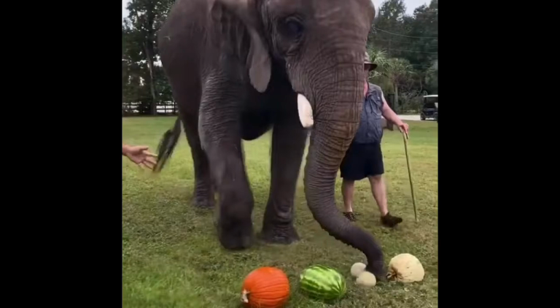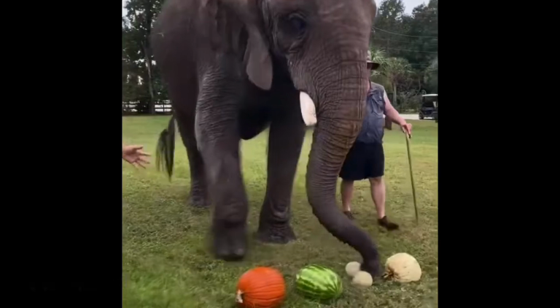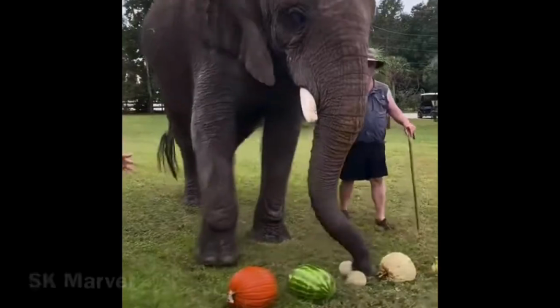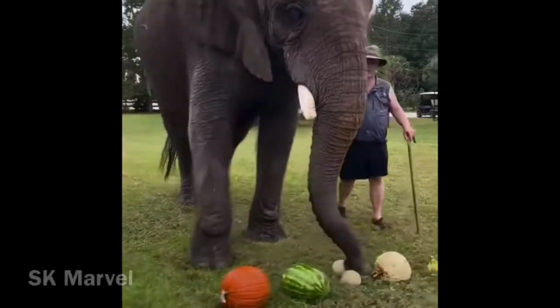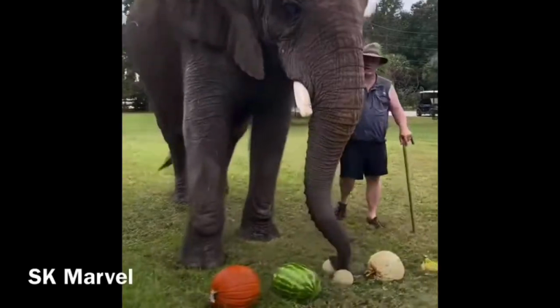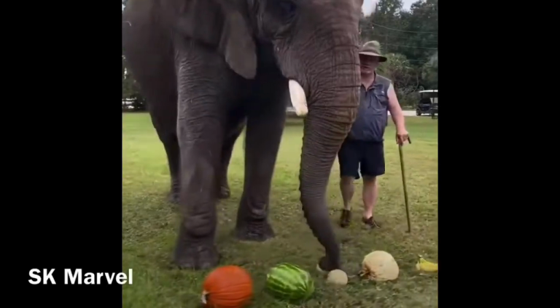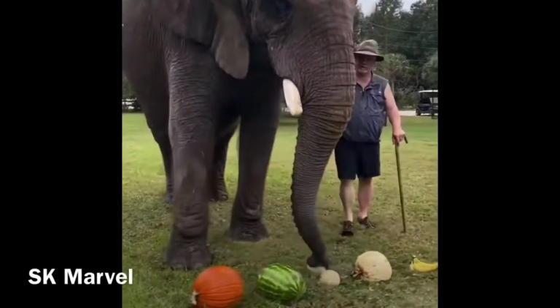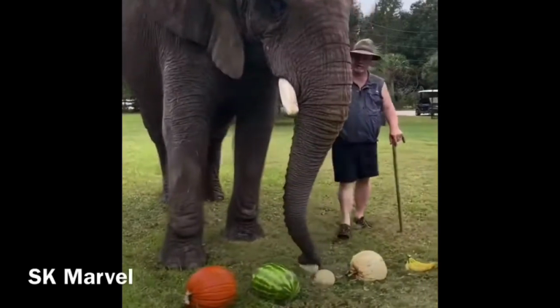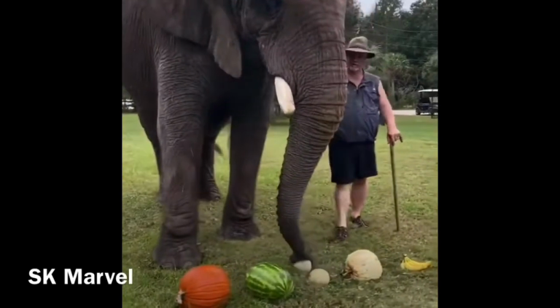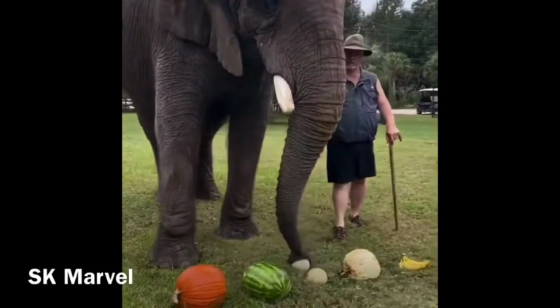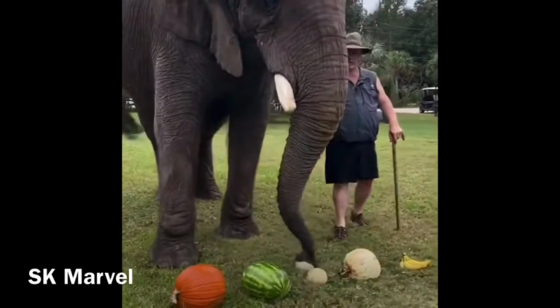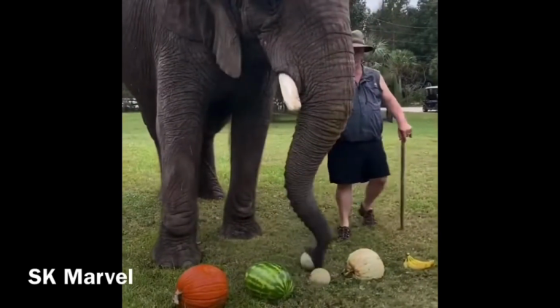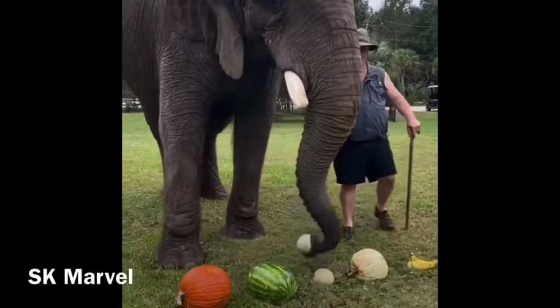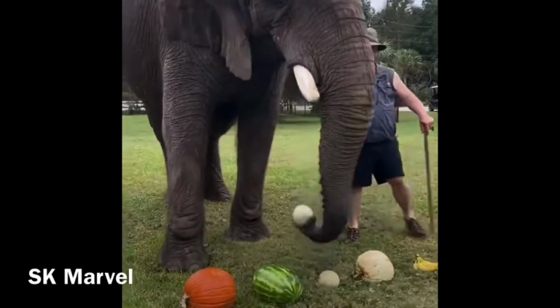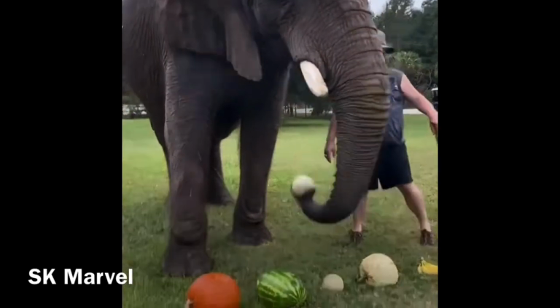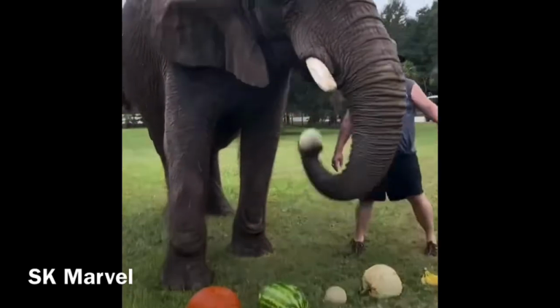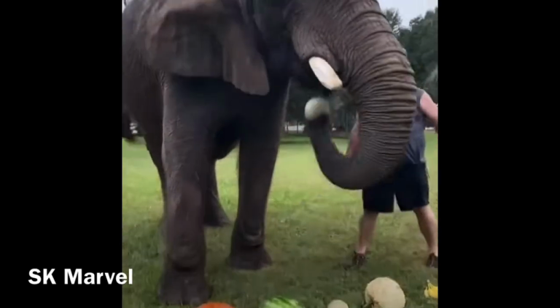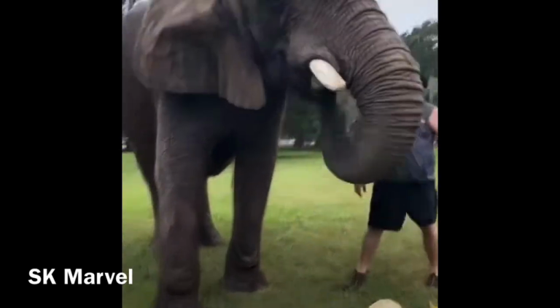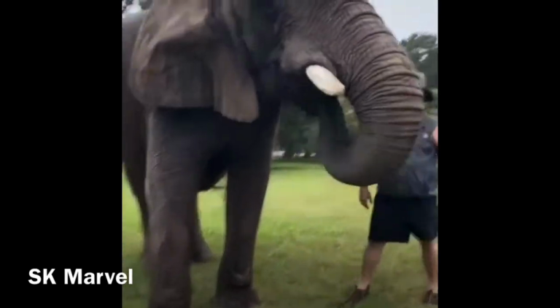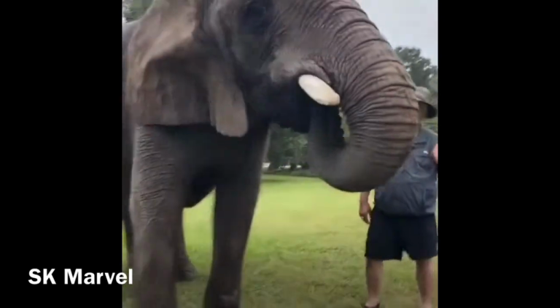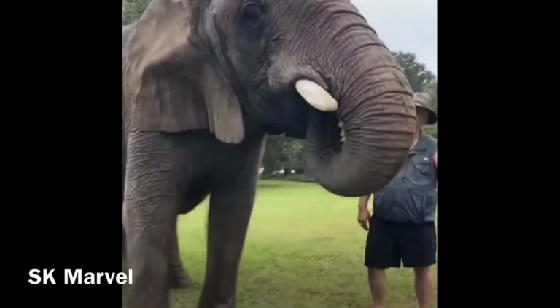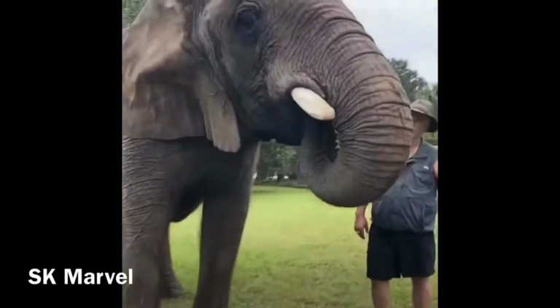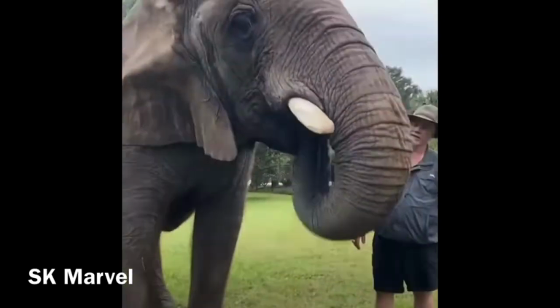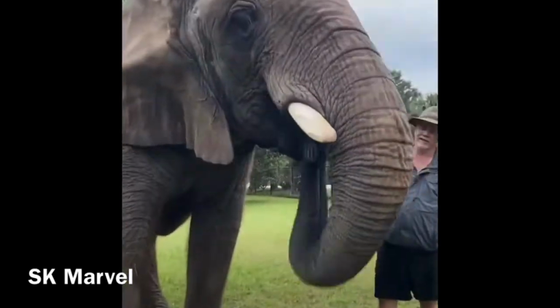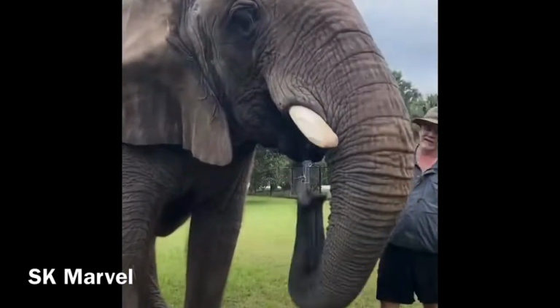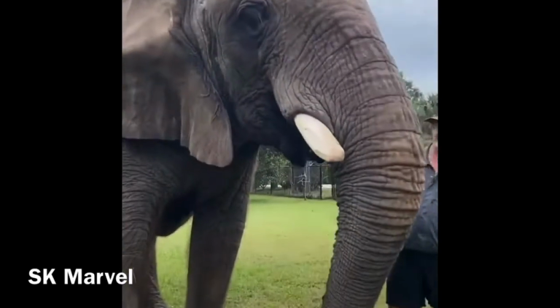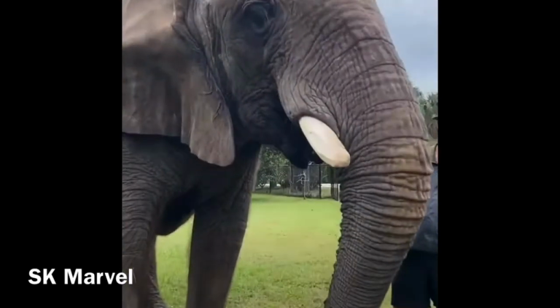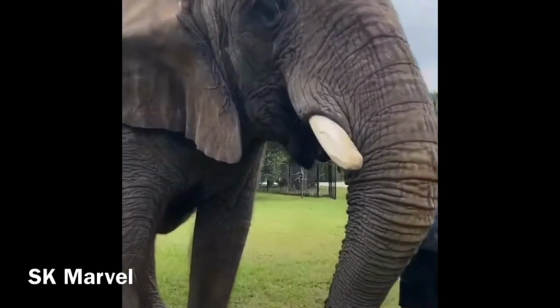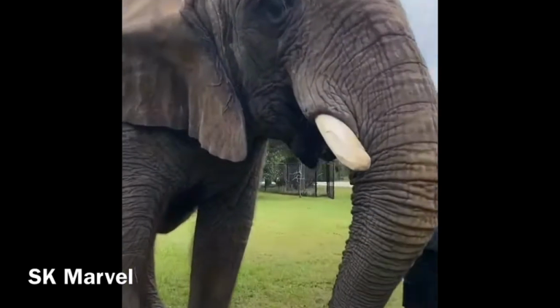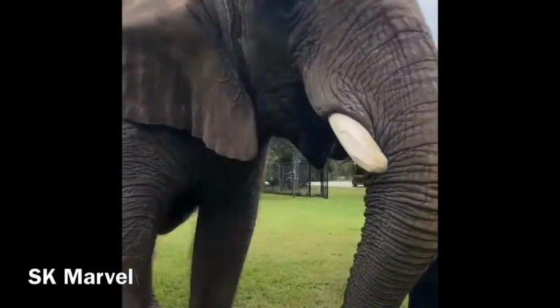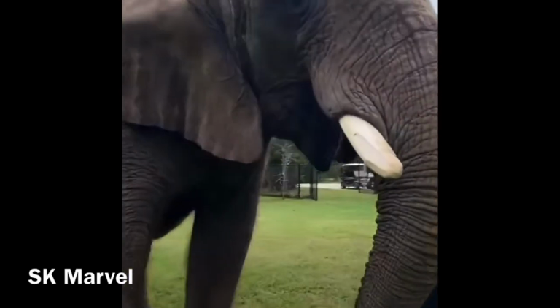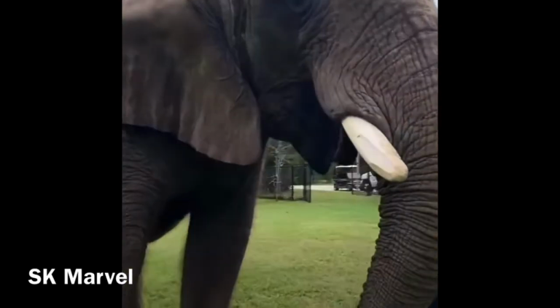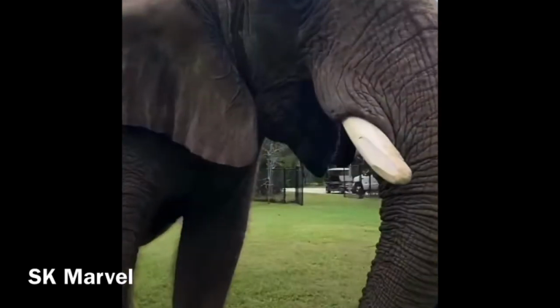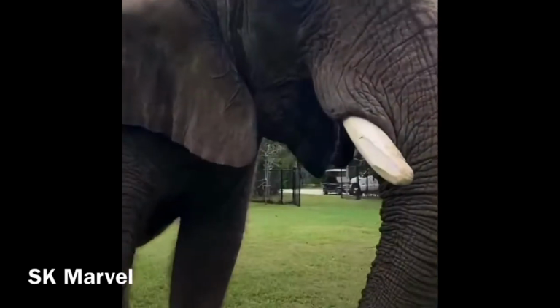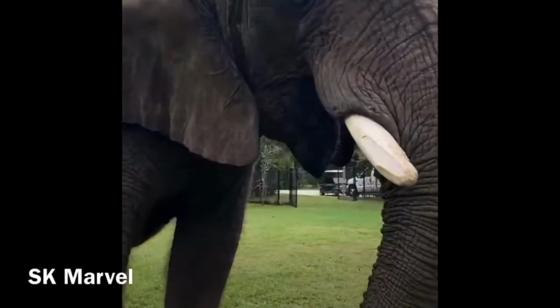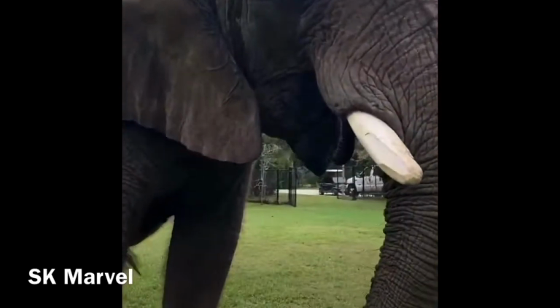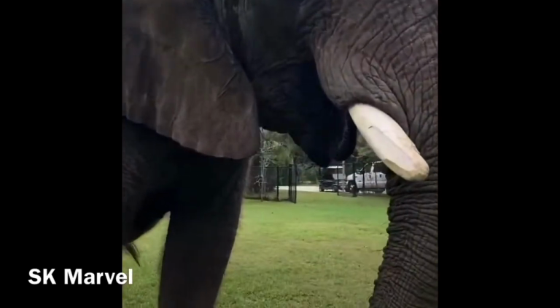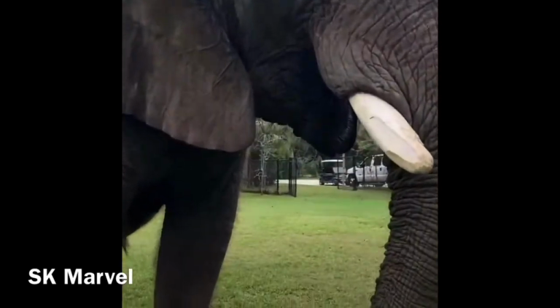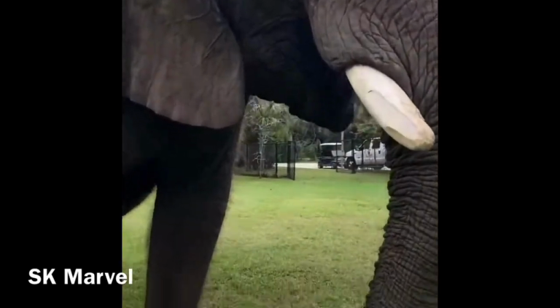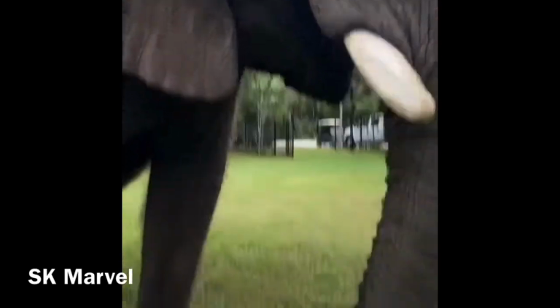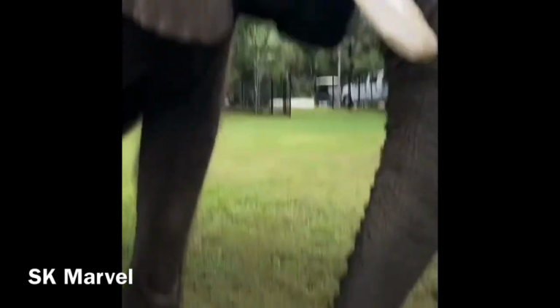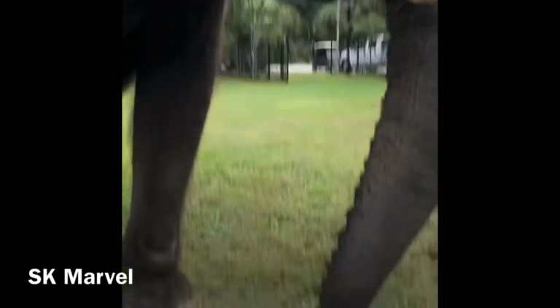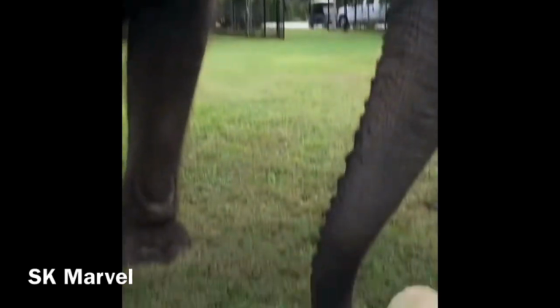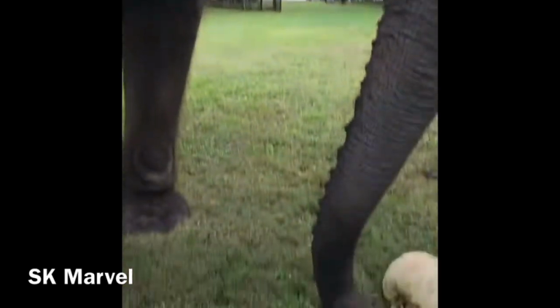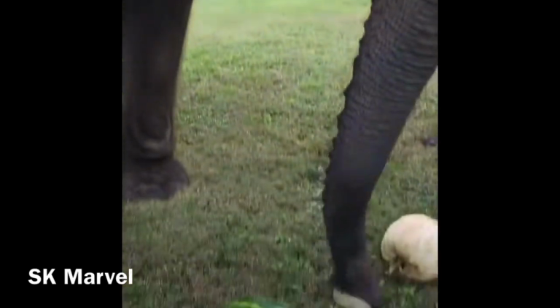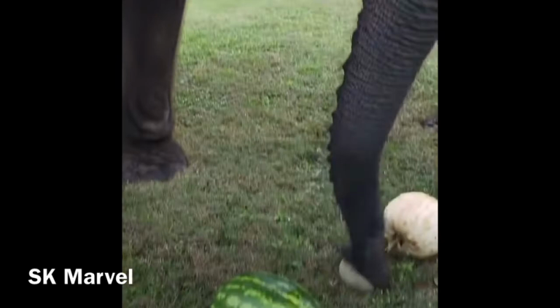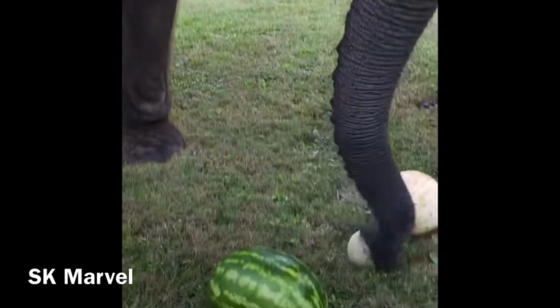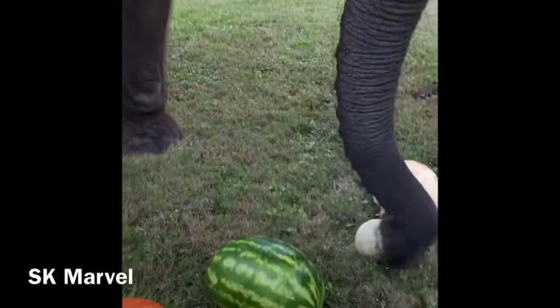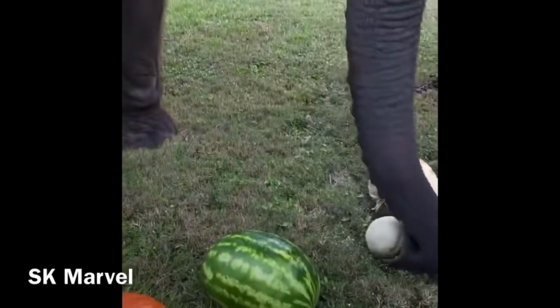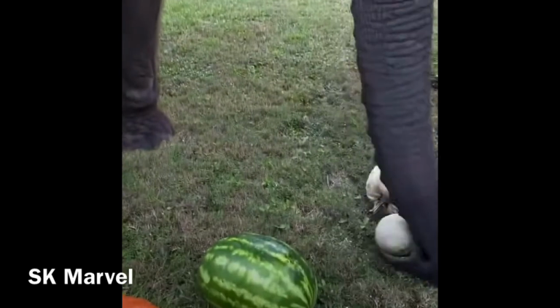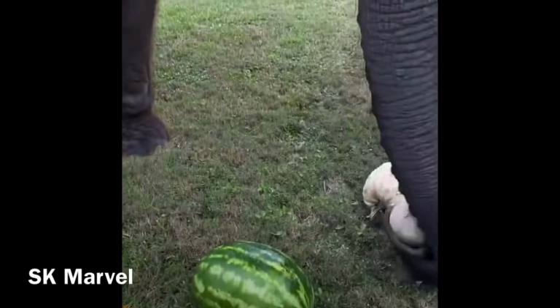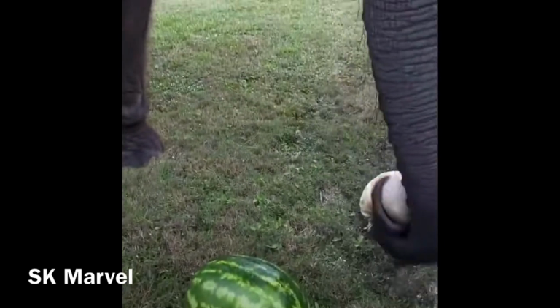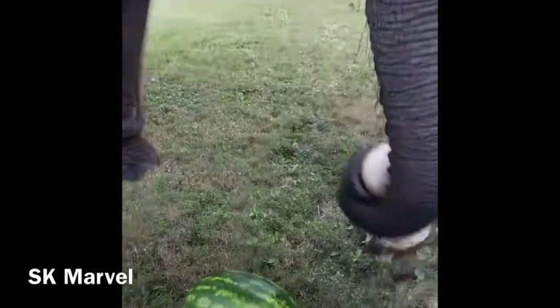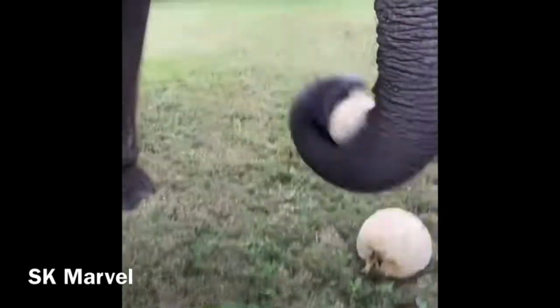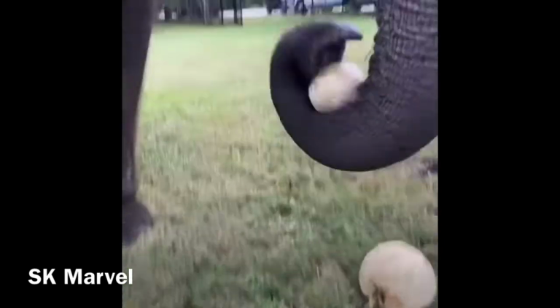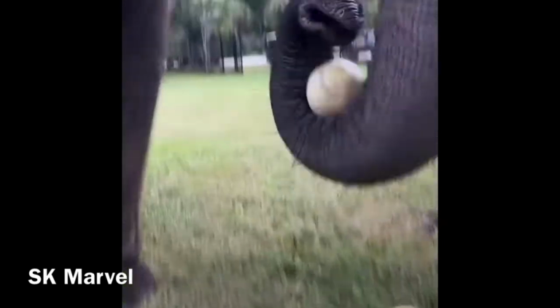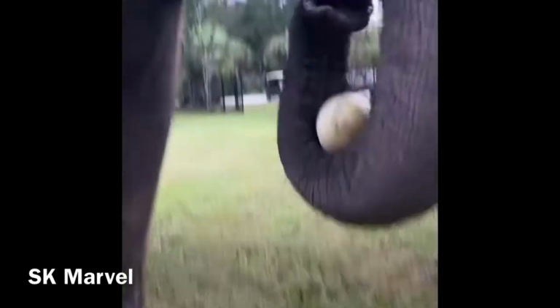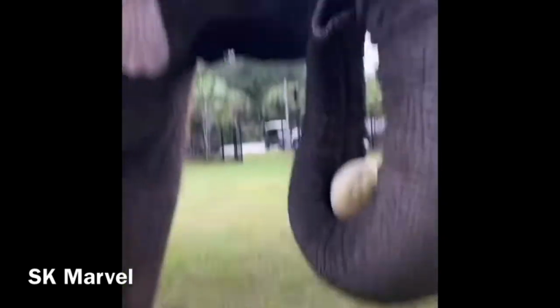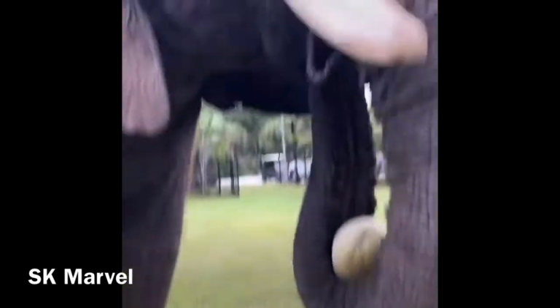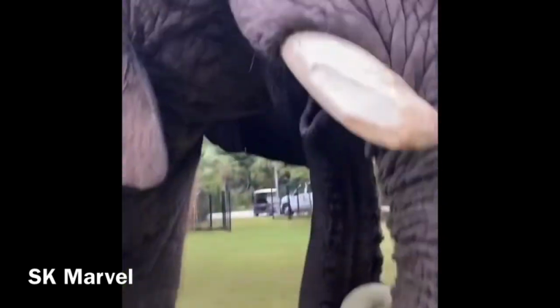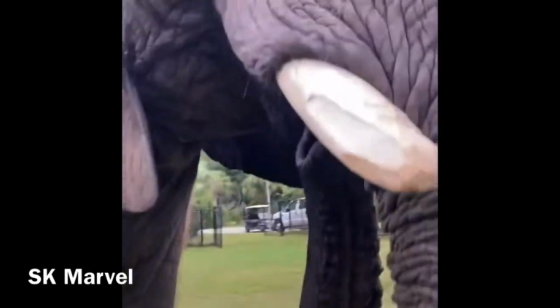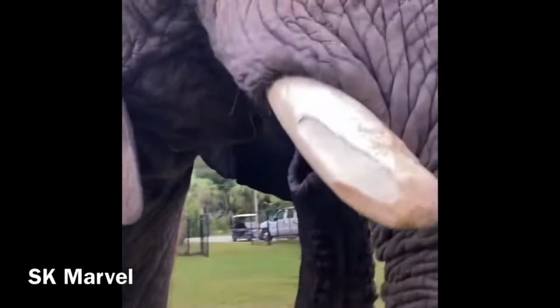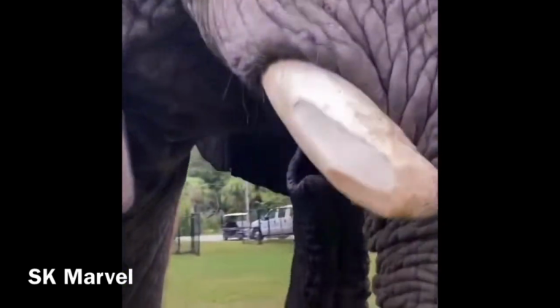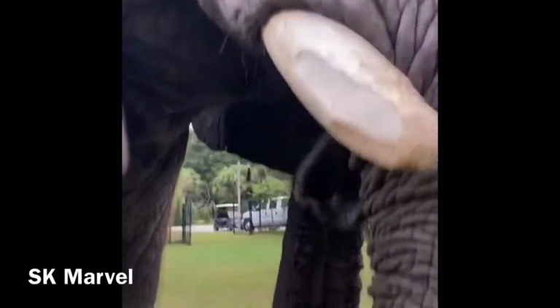What is it going to be? Oh, it's the cantaloupe. Bubbles is amazing. She's an African elephant. You can tell by these giant ears.